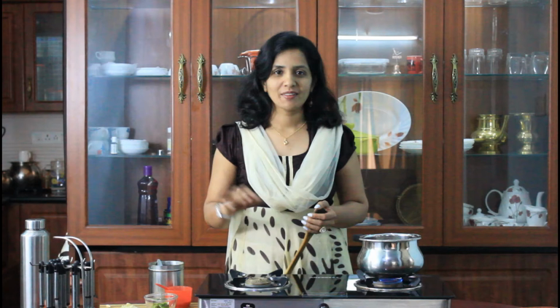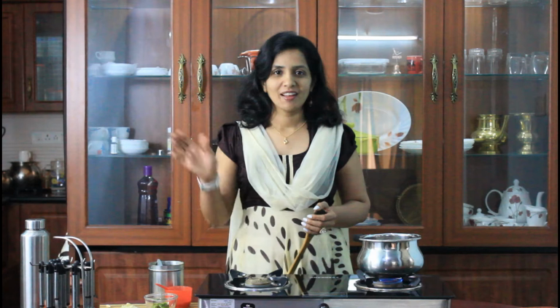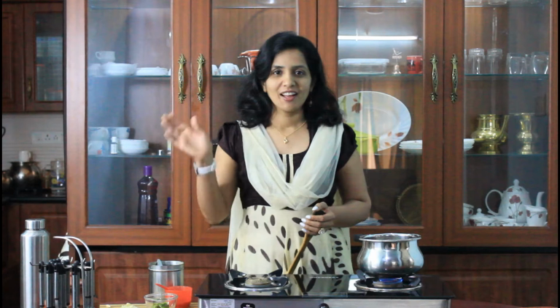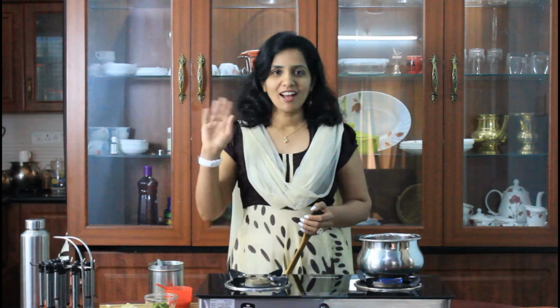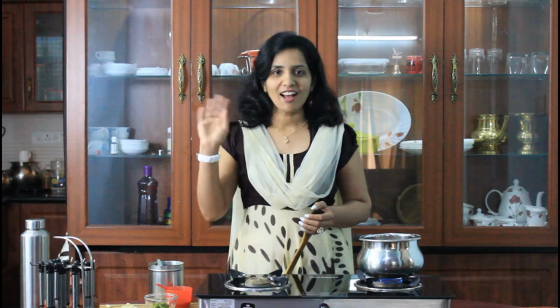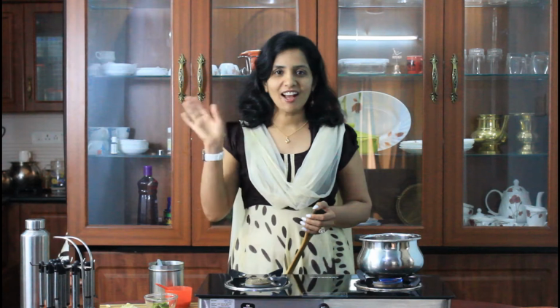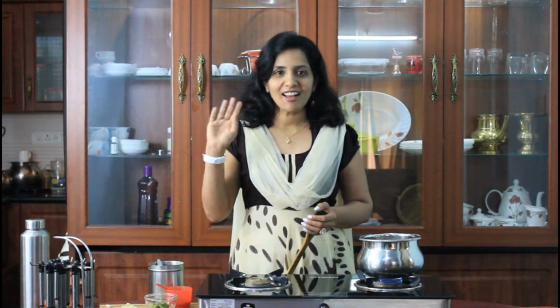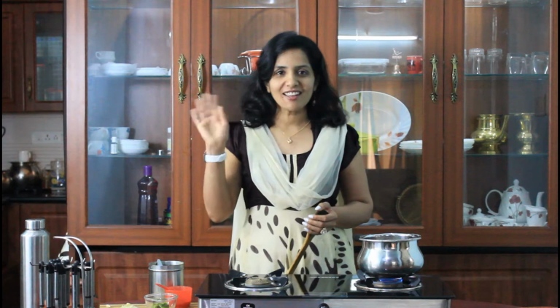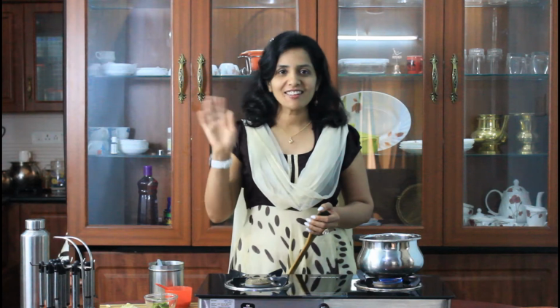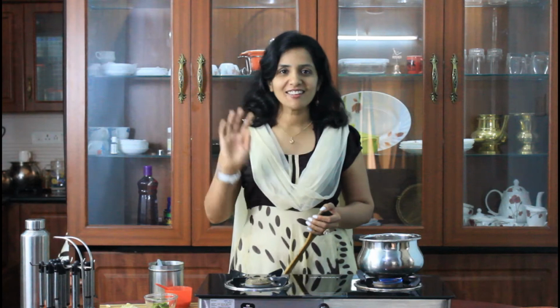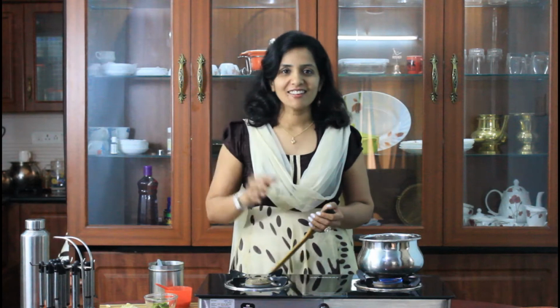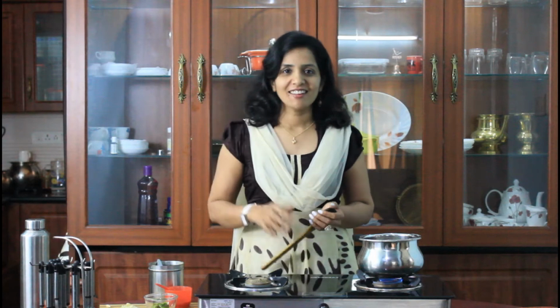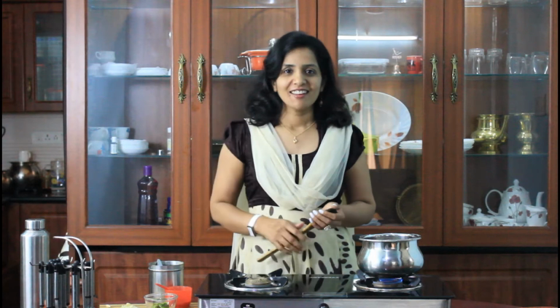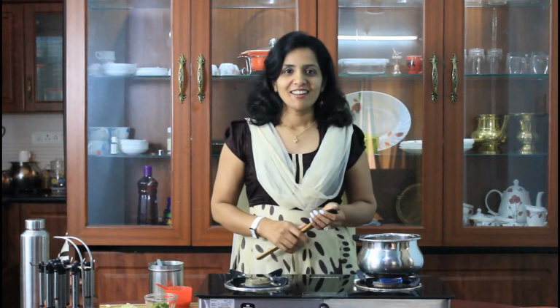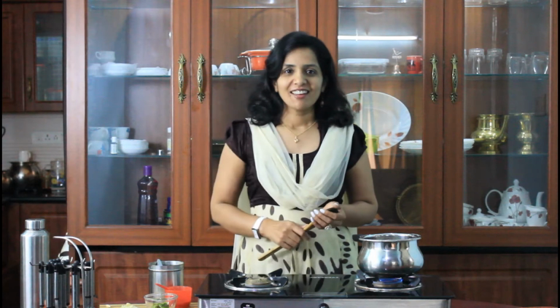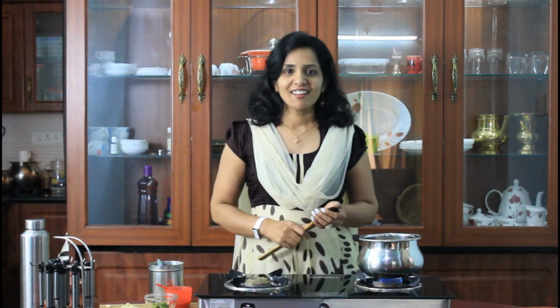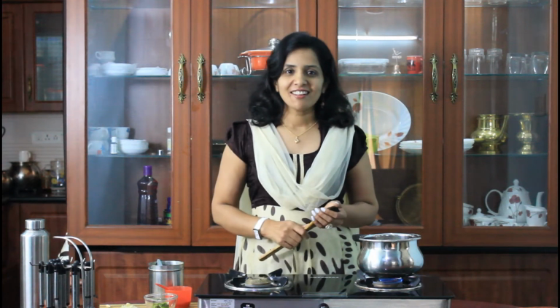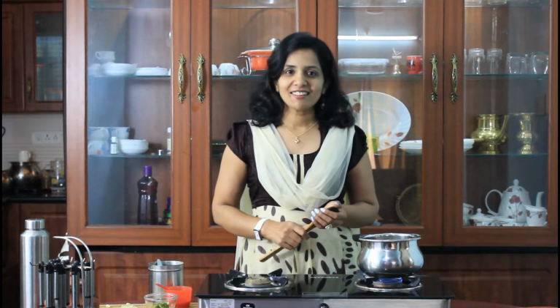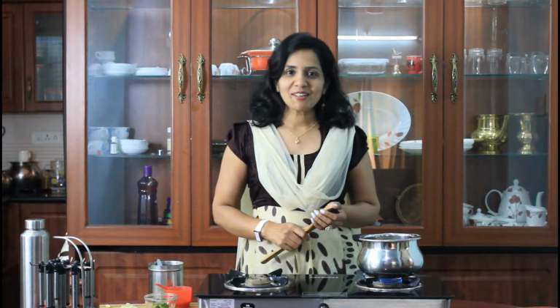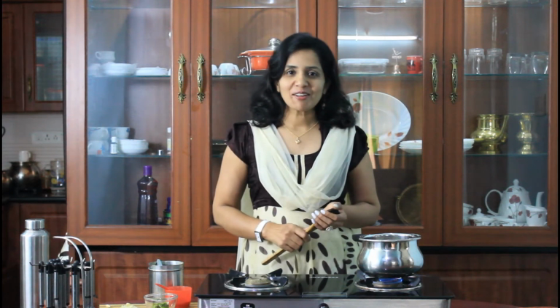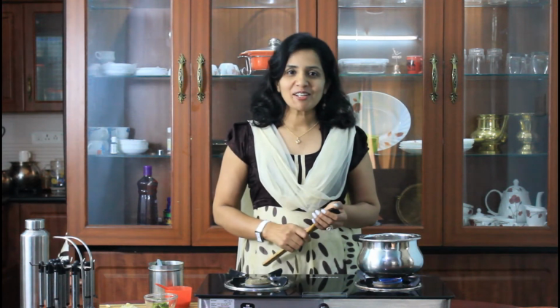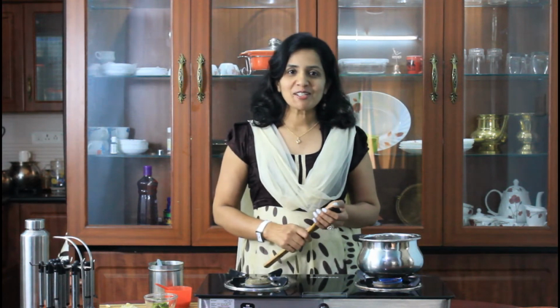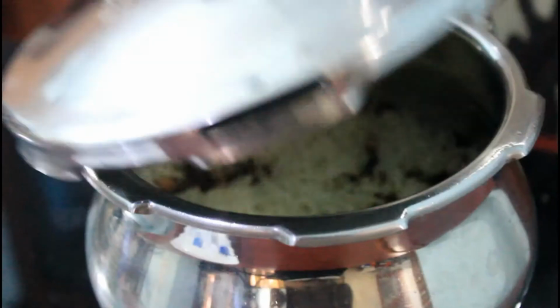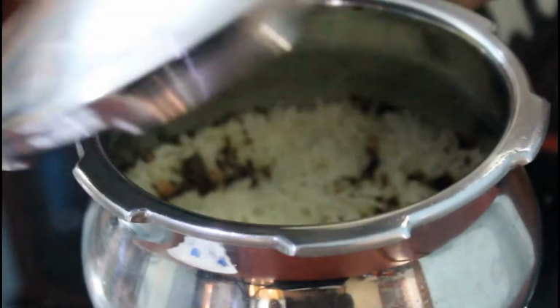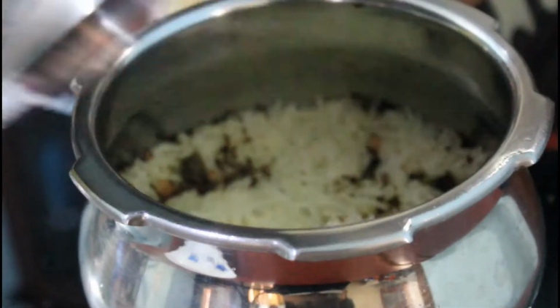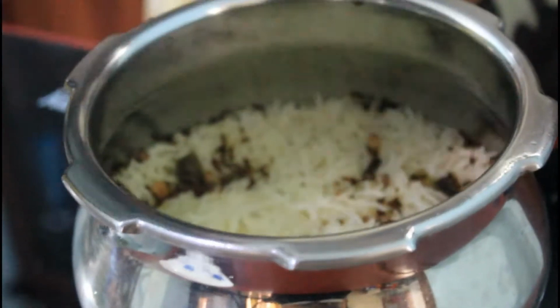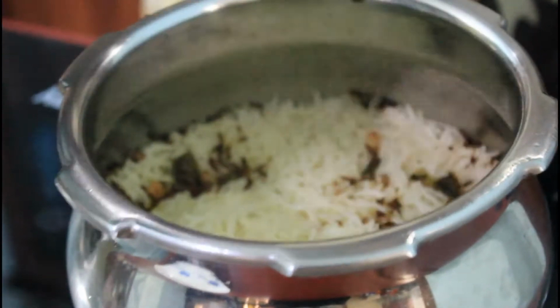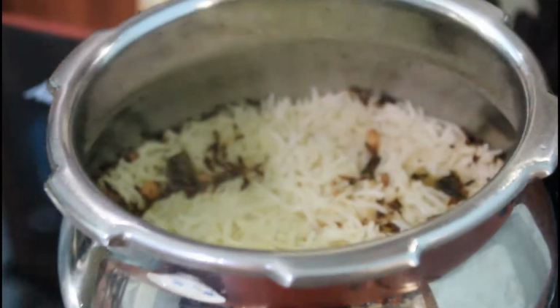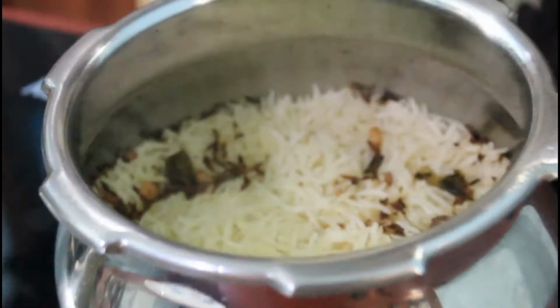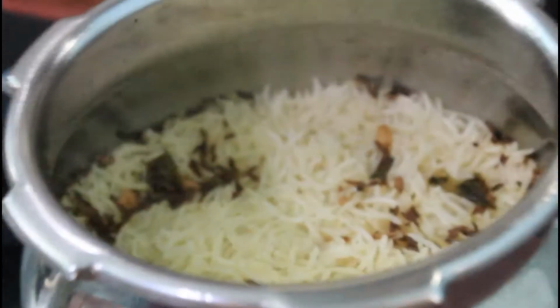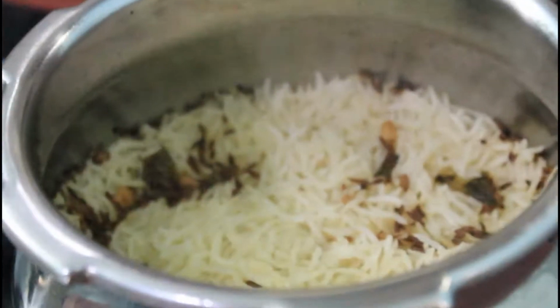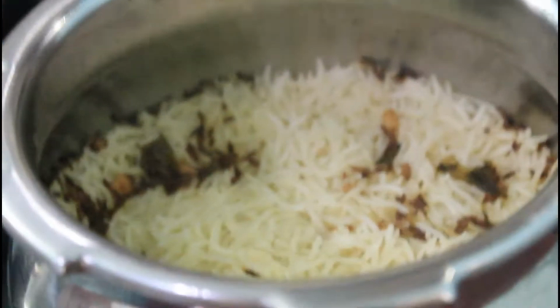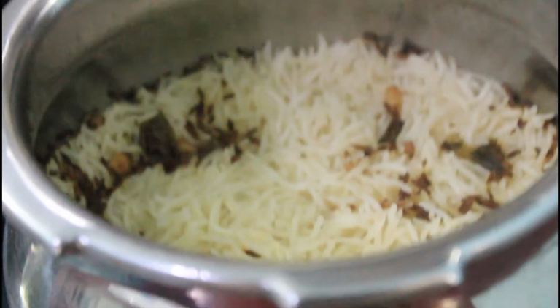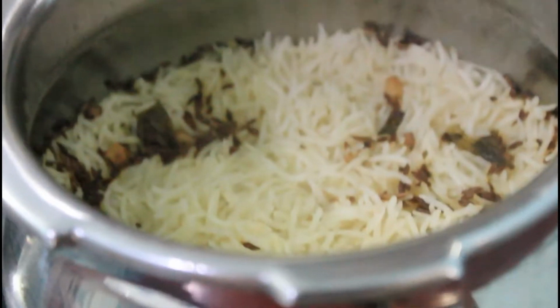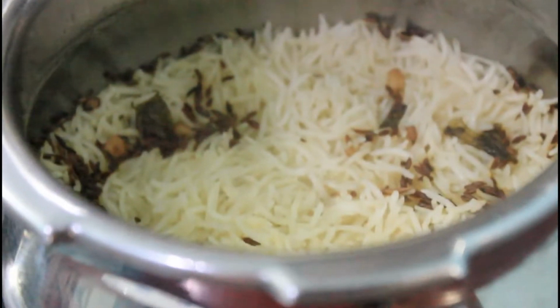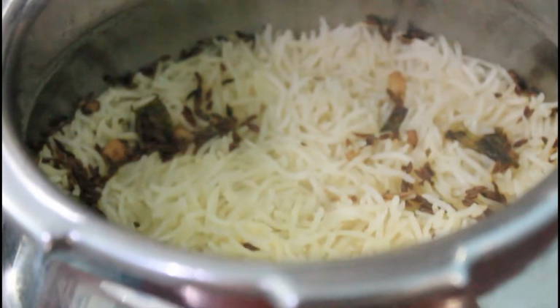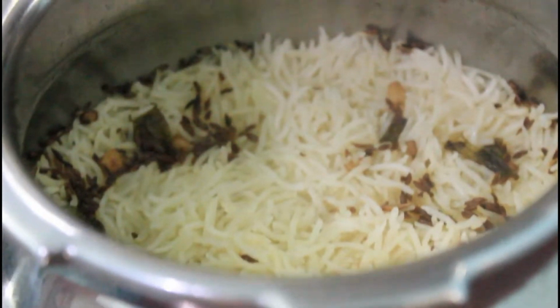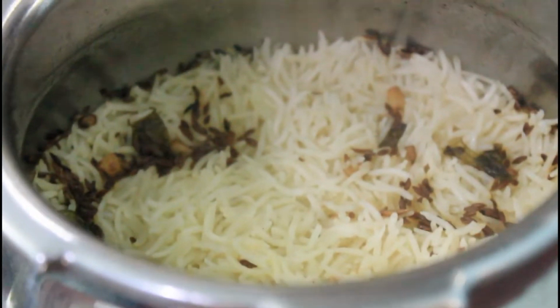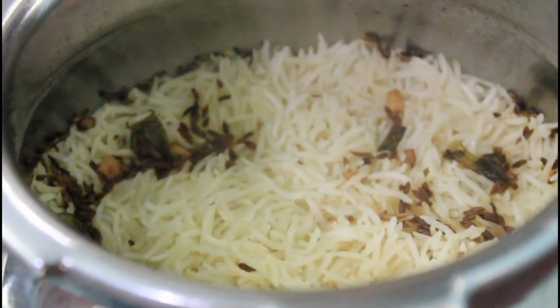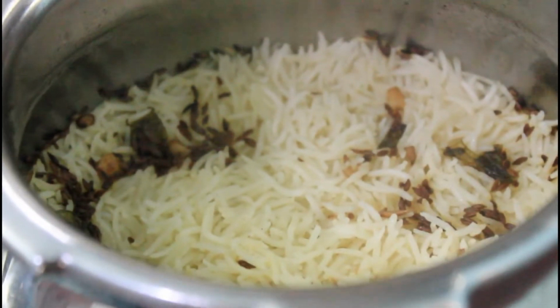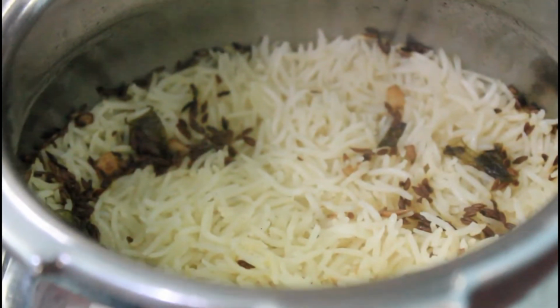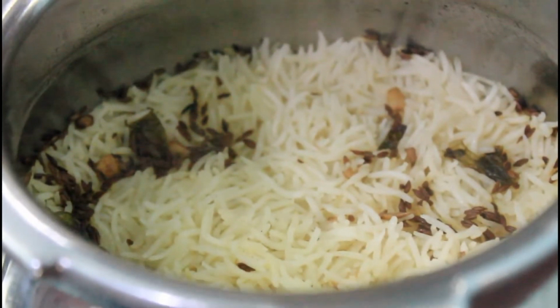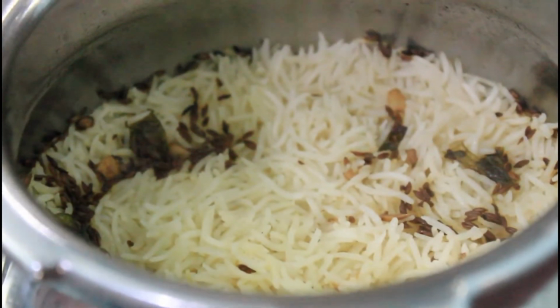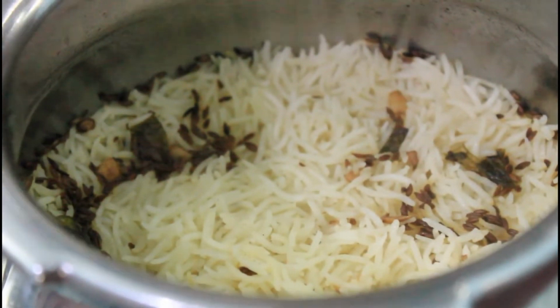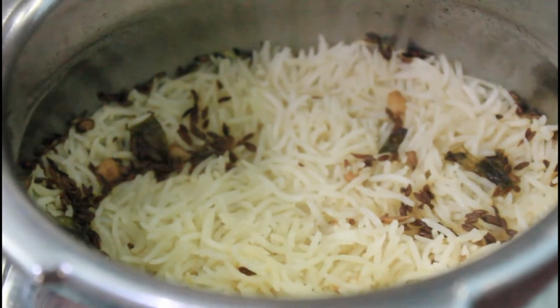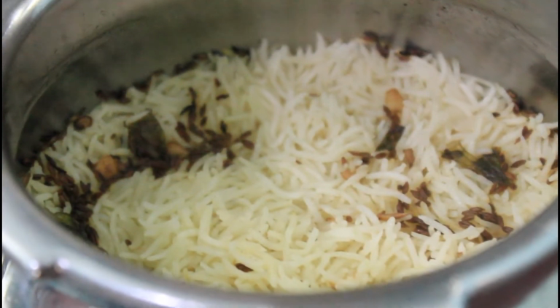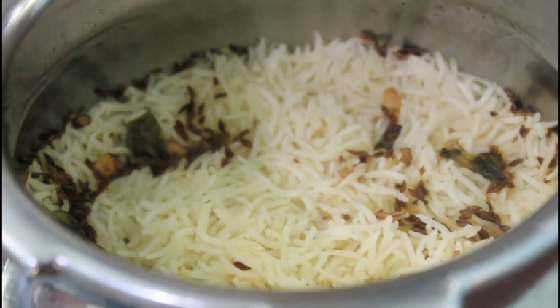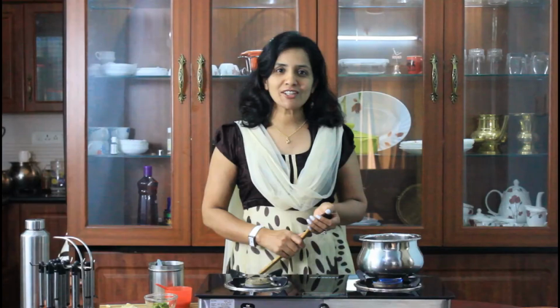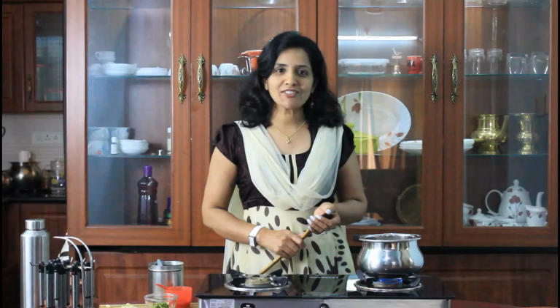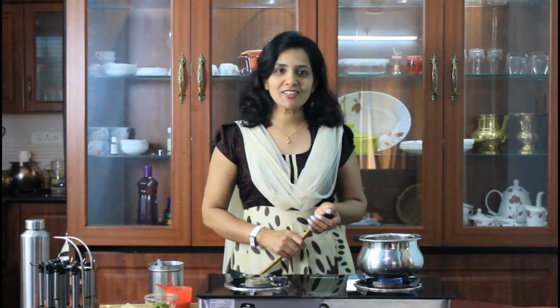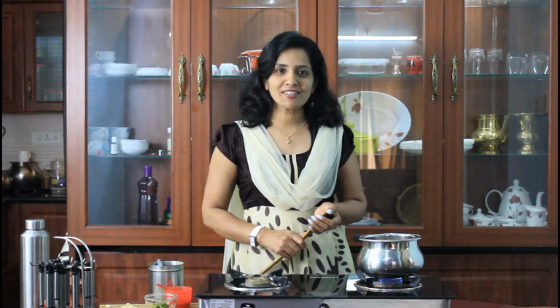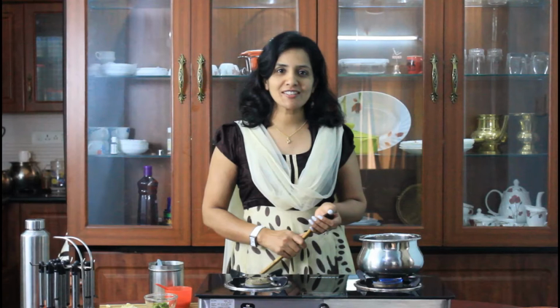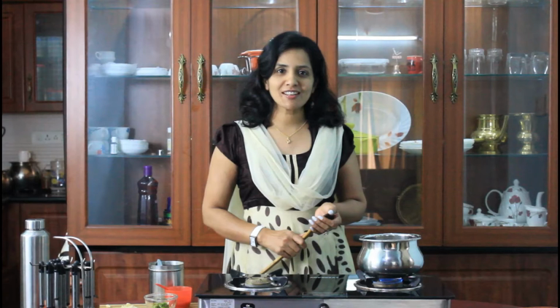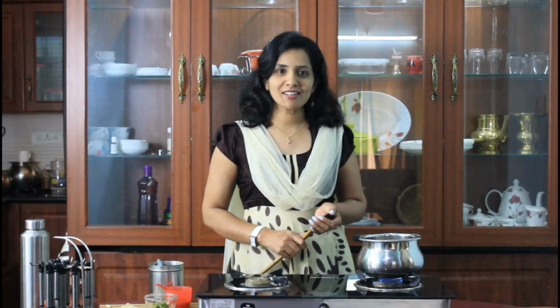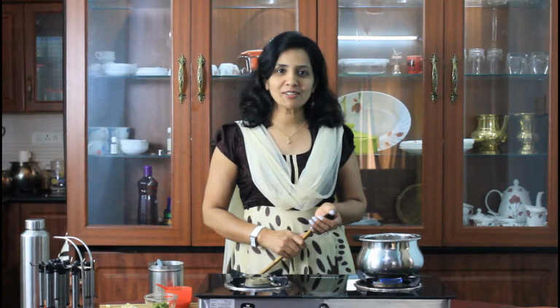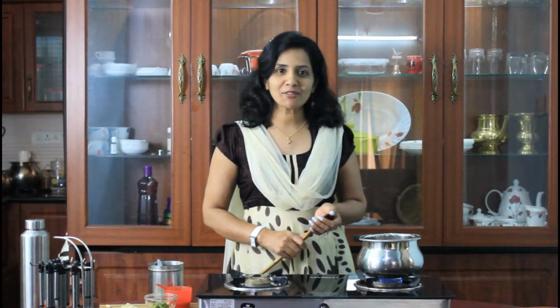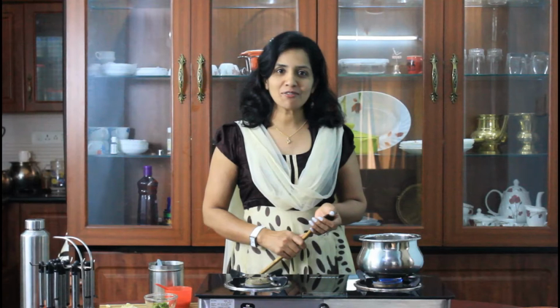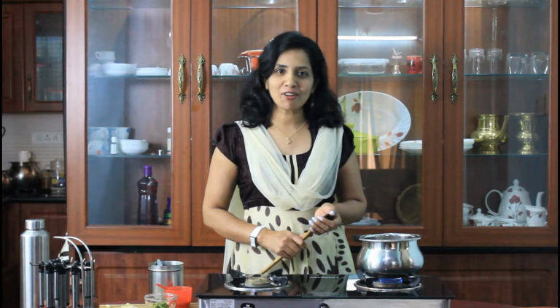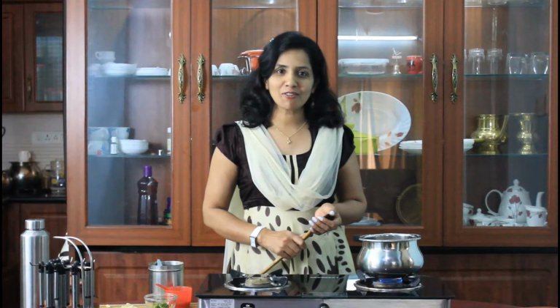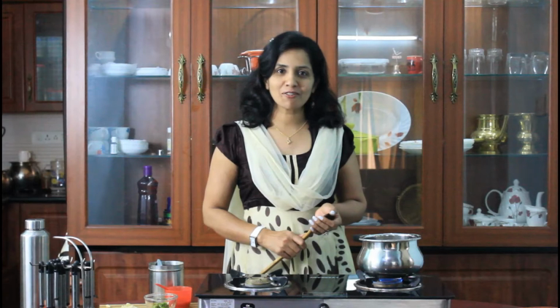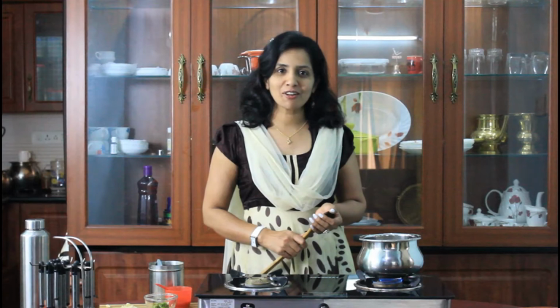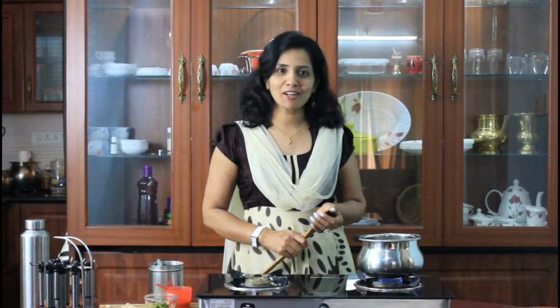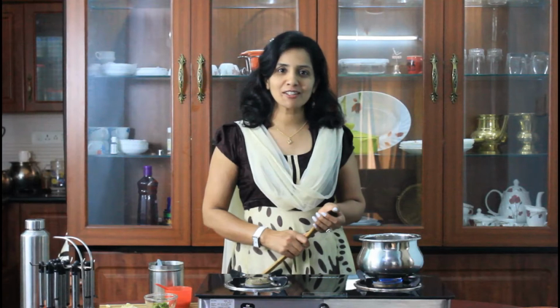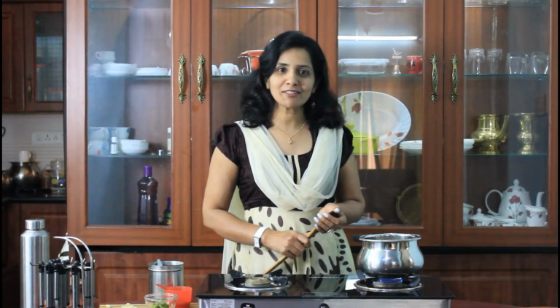Hi, today's recipe is Jeera Rice. Jeera Rice is a very easy item, and a very good item.